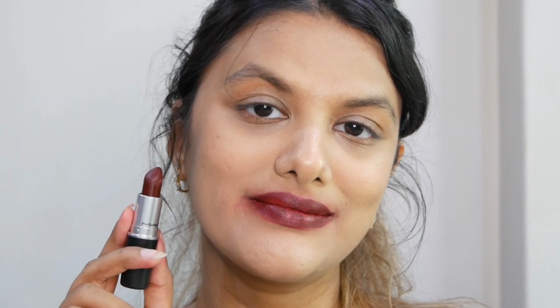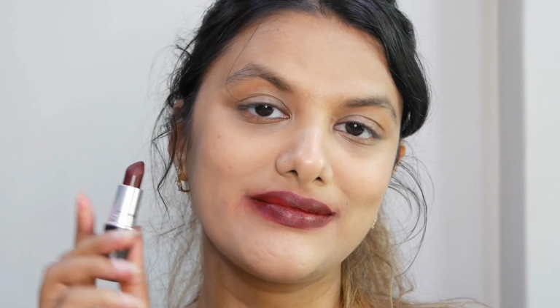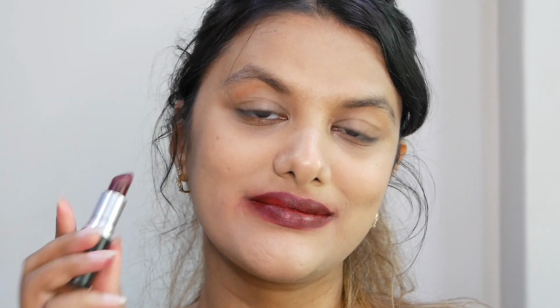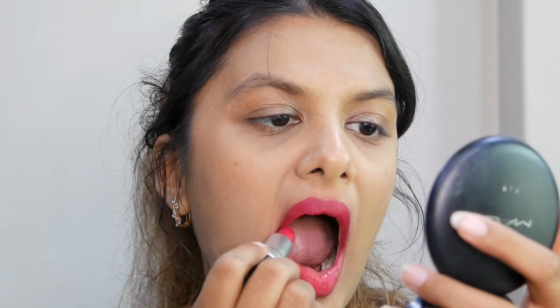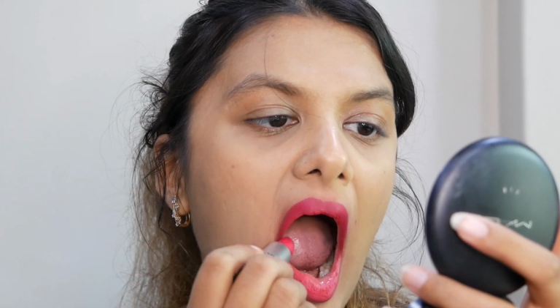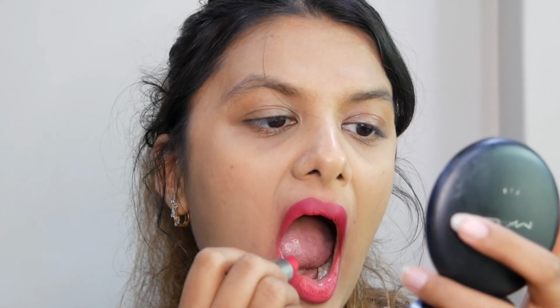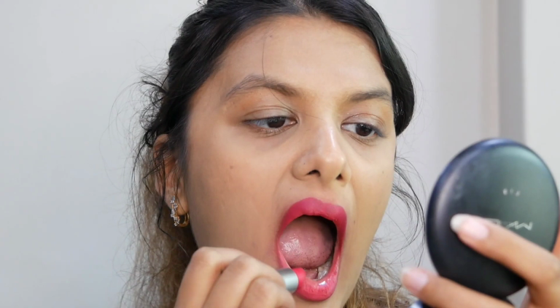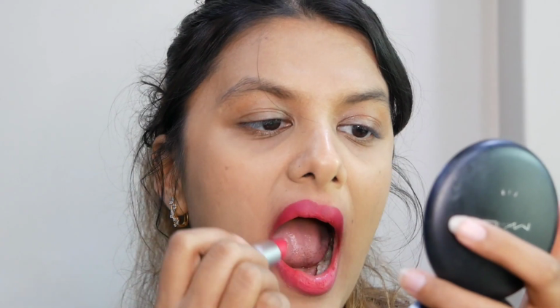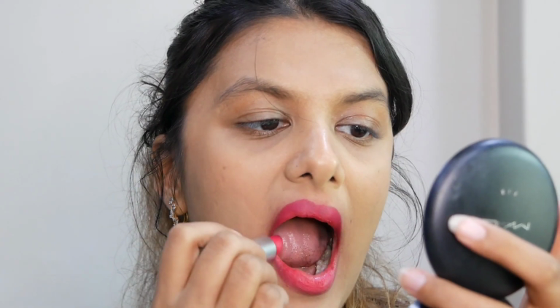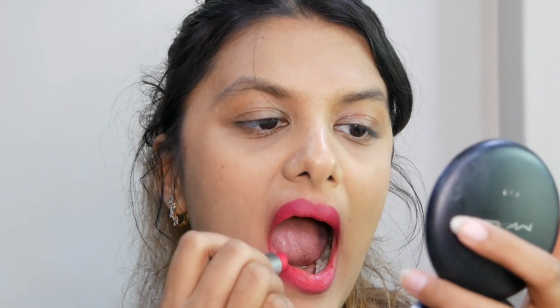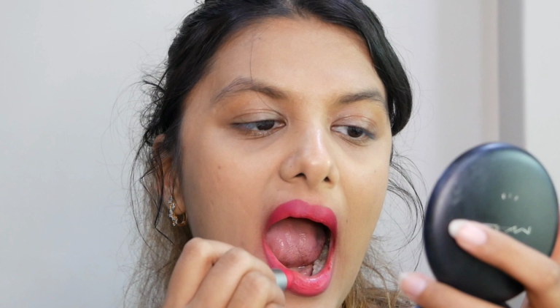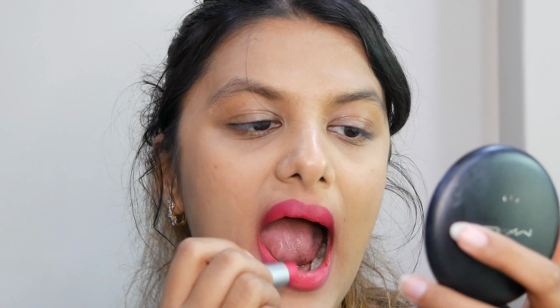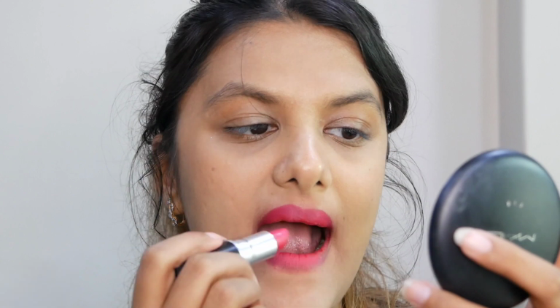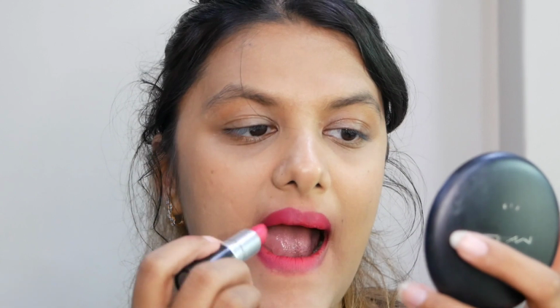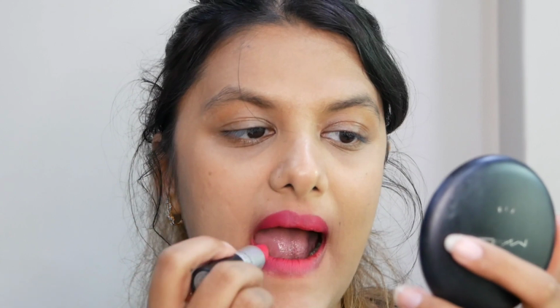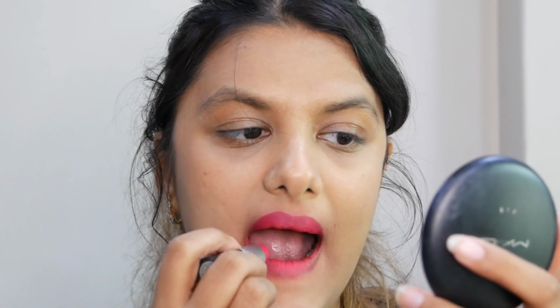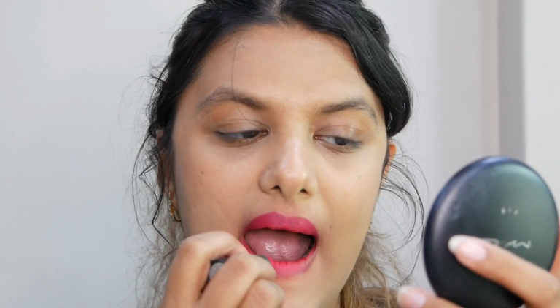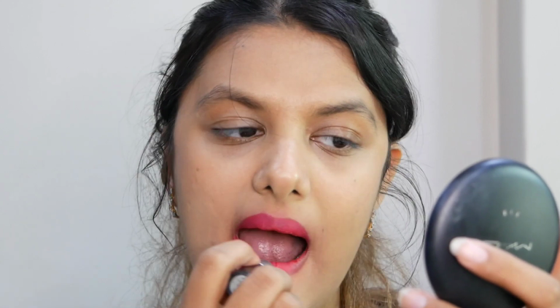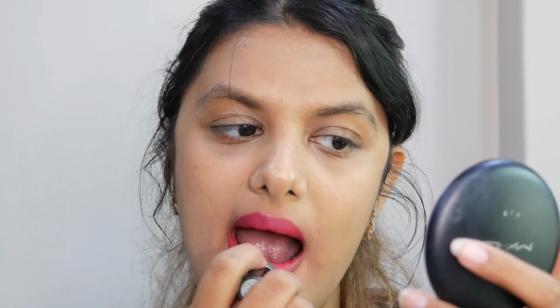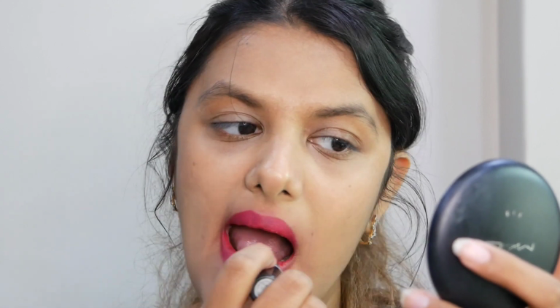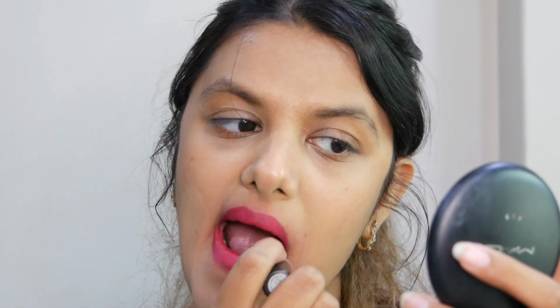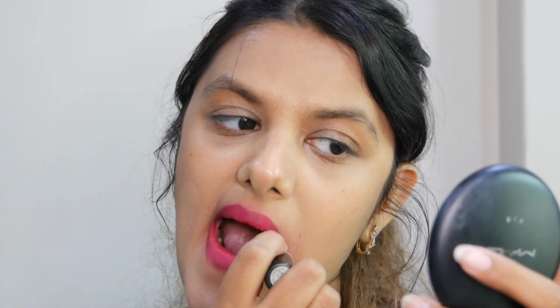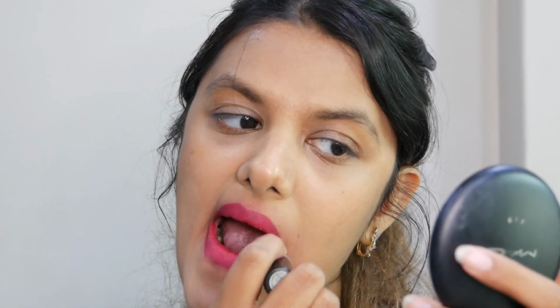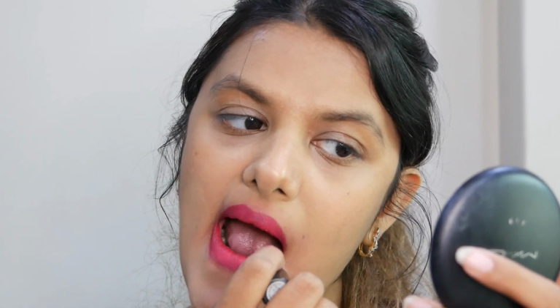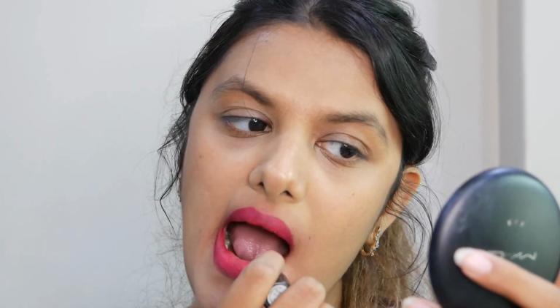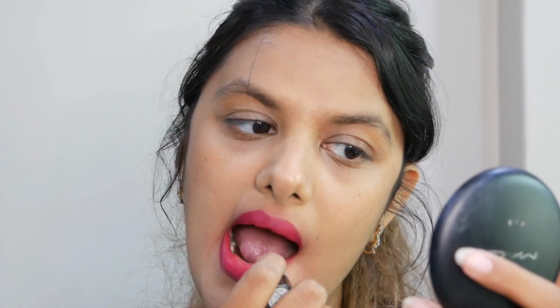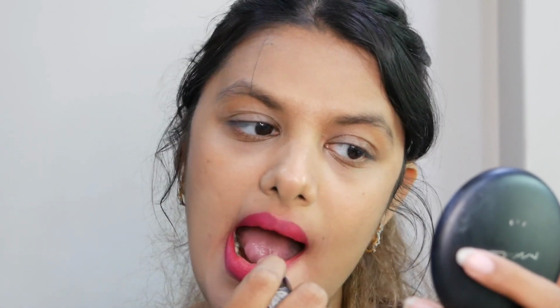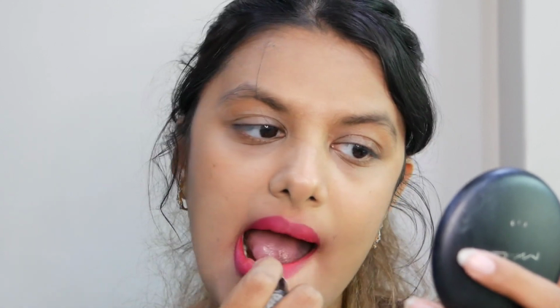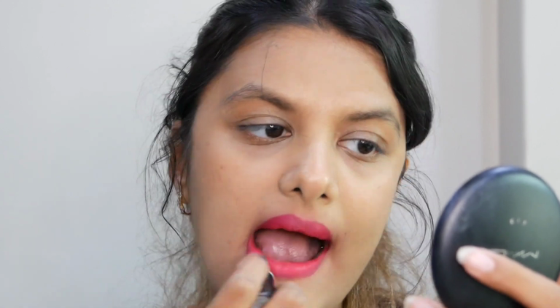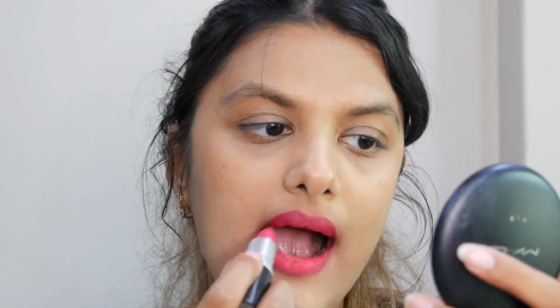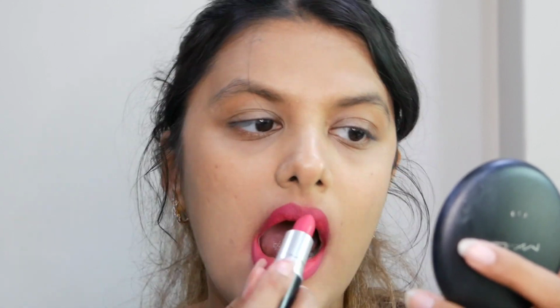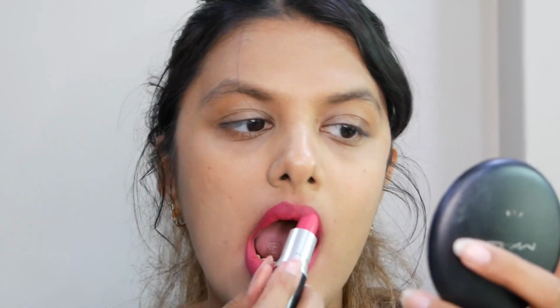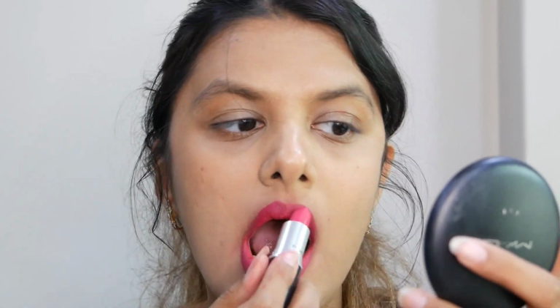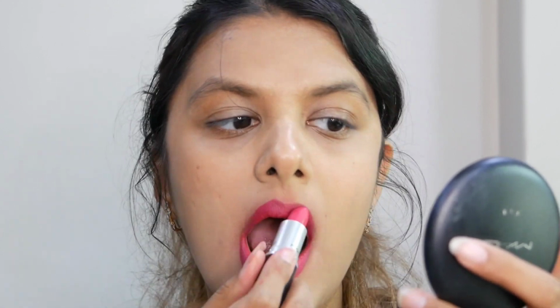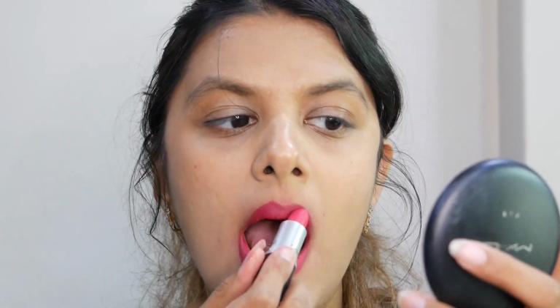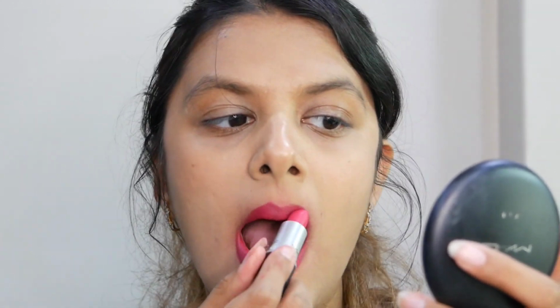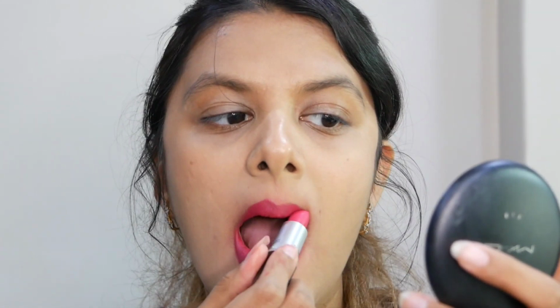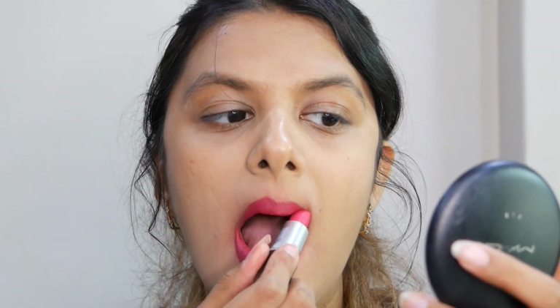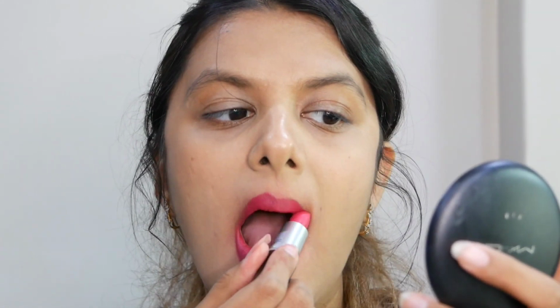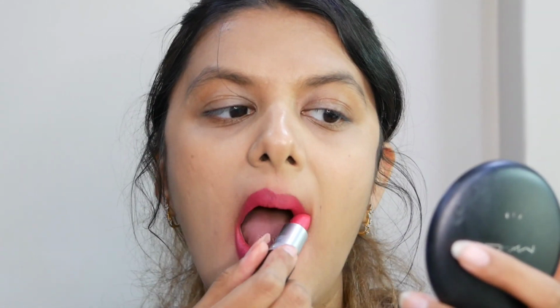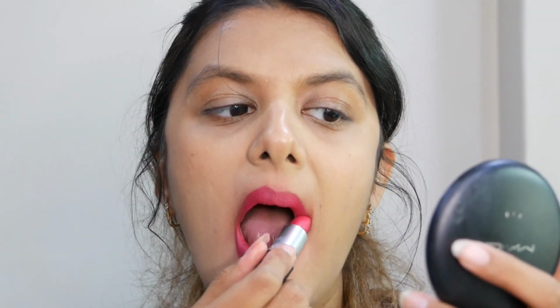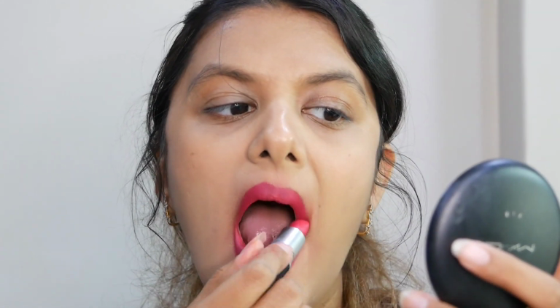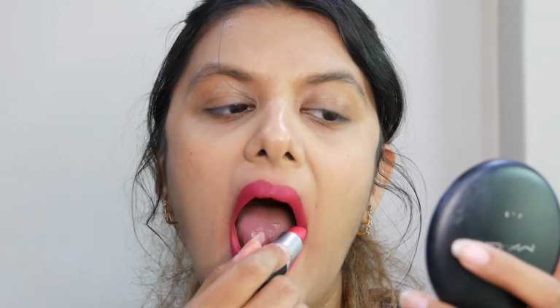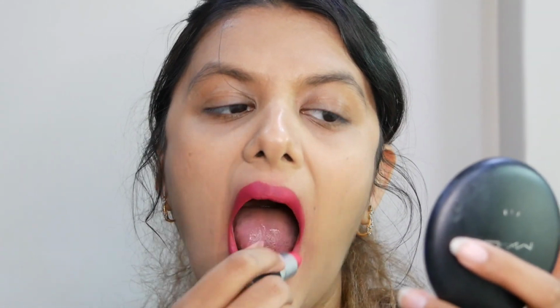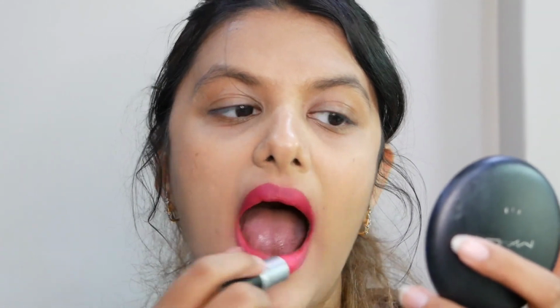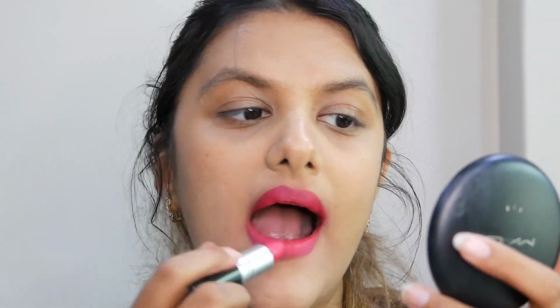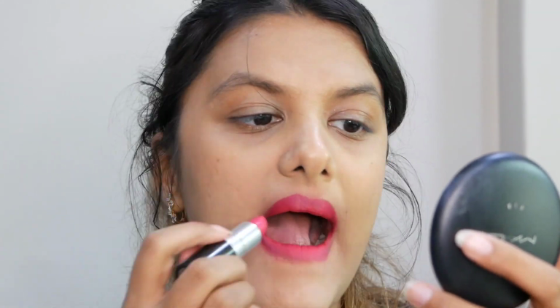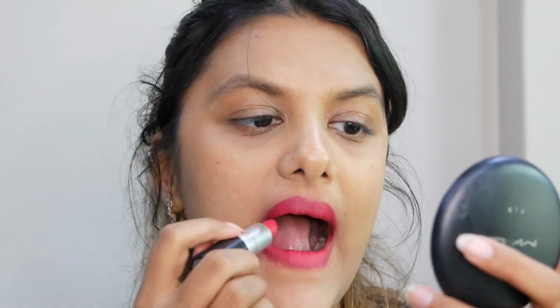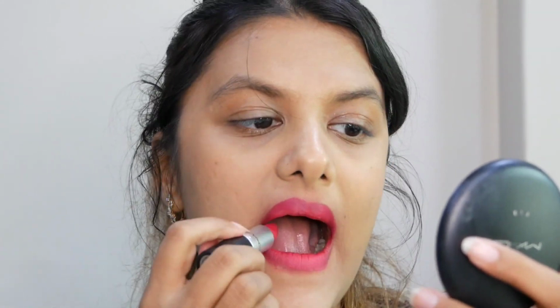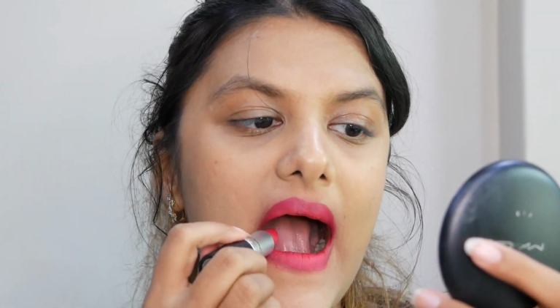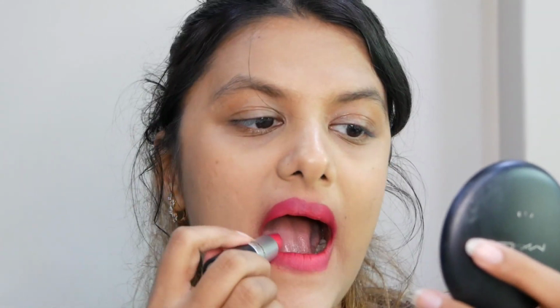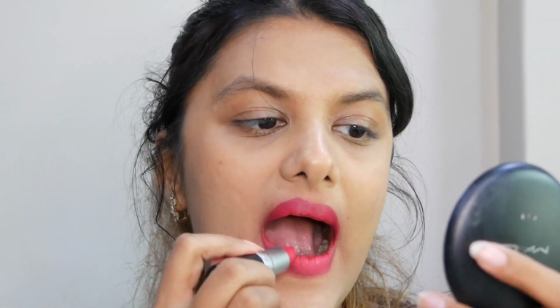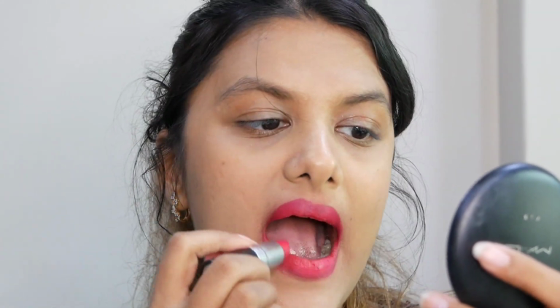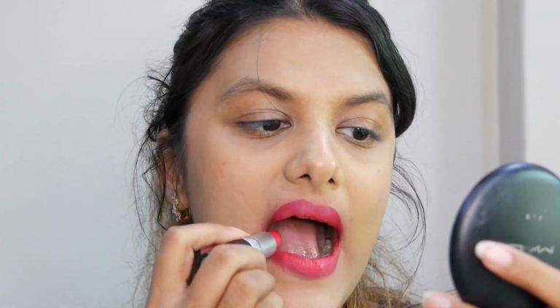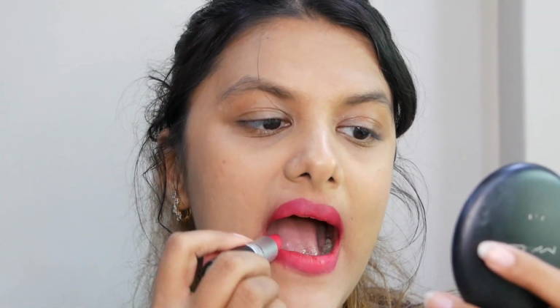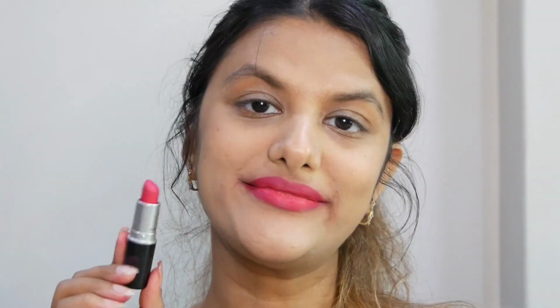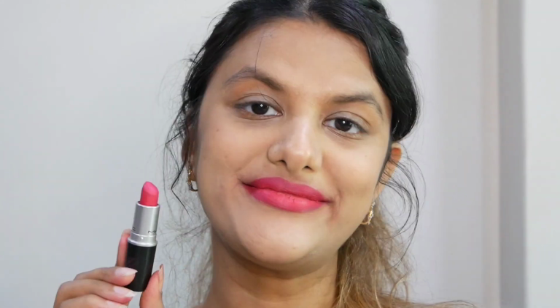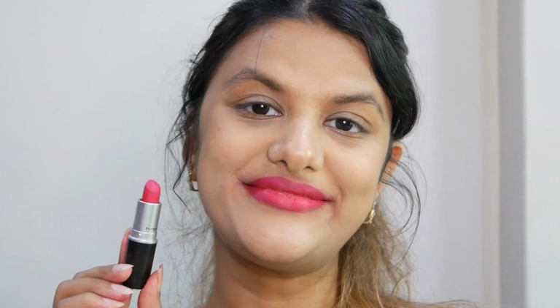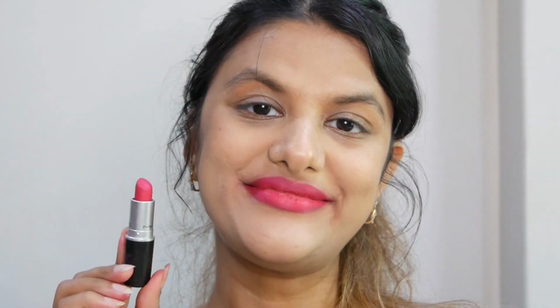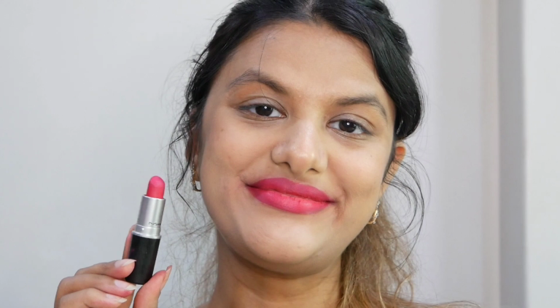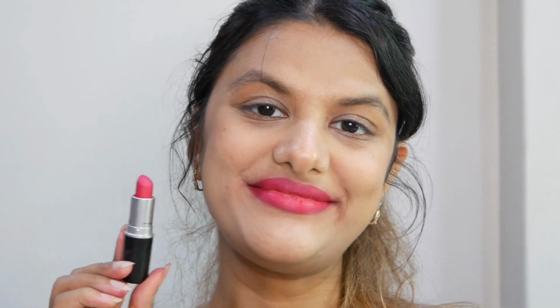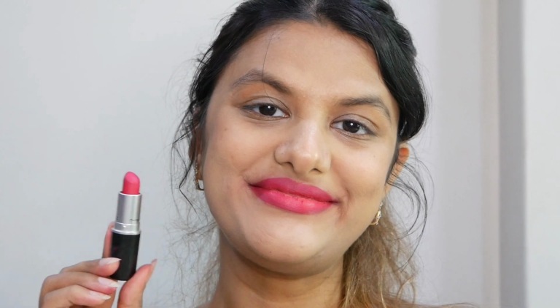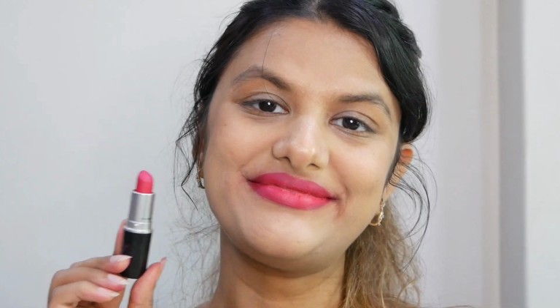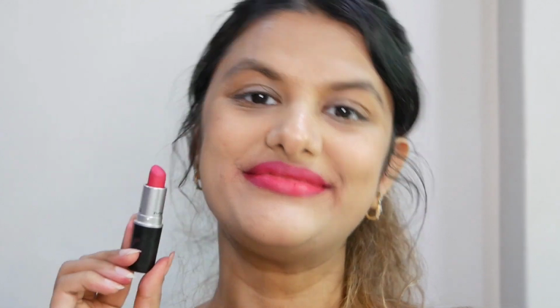The last and final shade is All Fired Up — a very lovely deep fuchsia color.